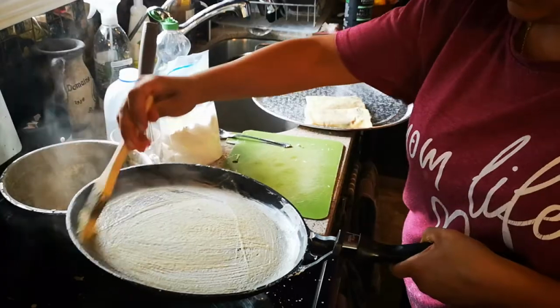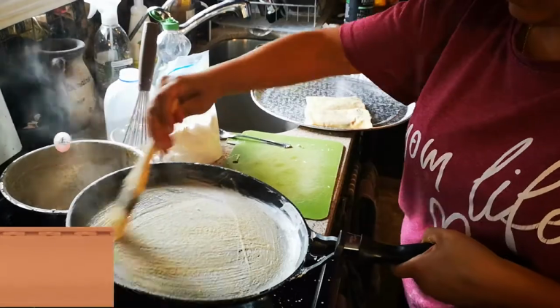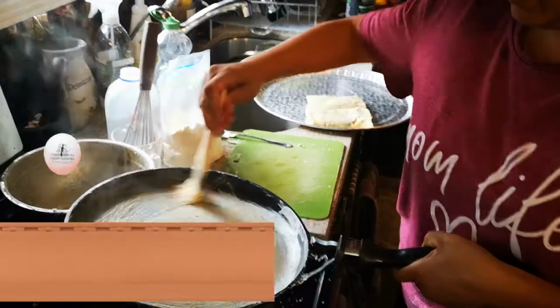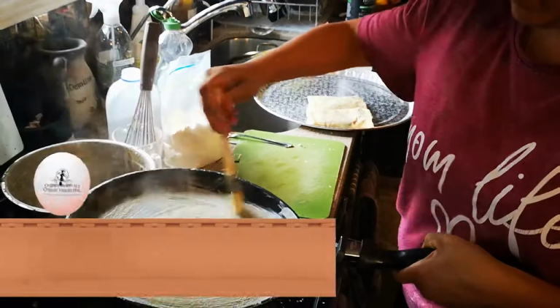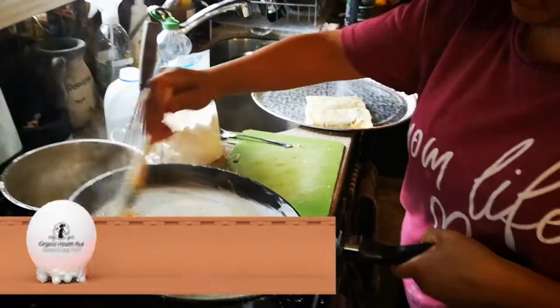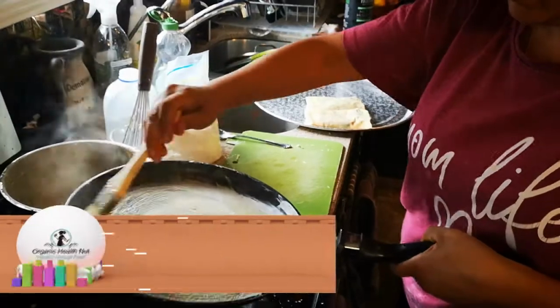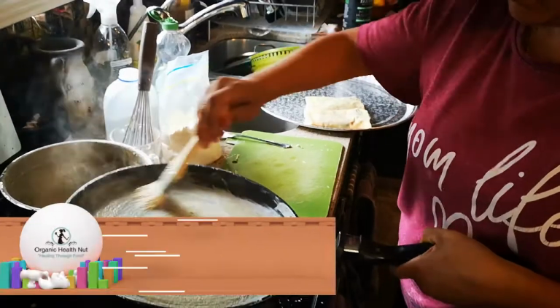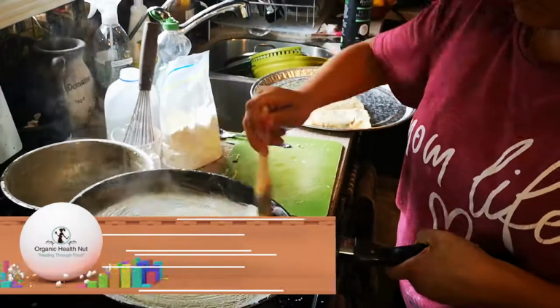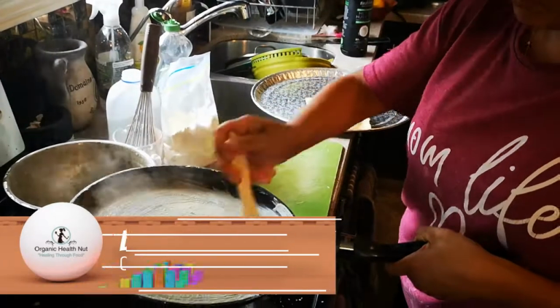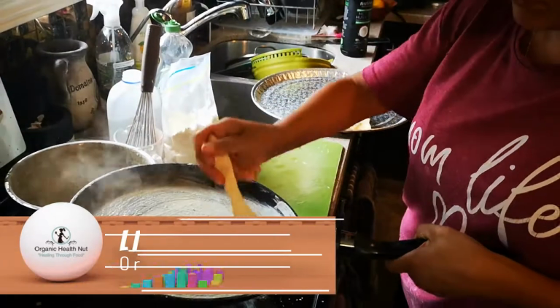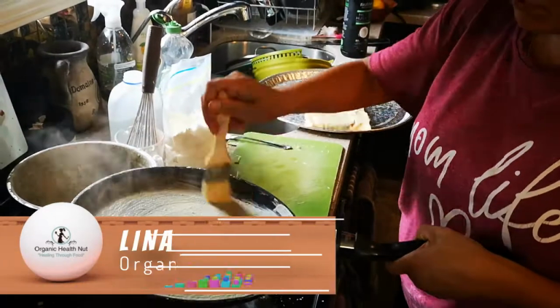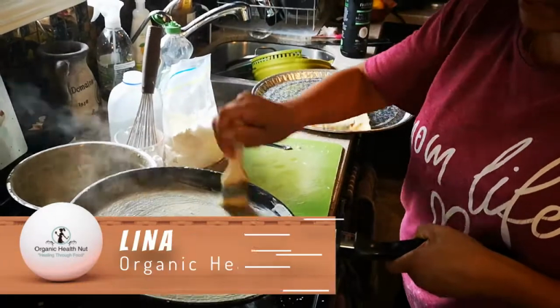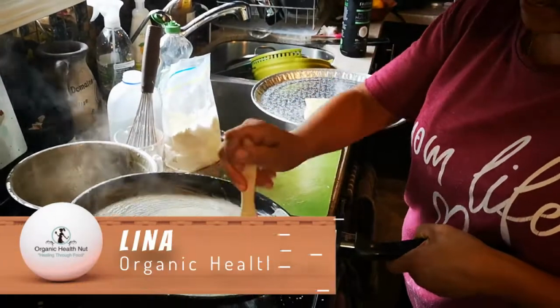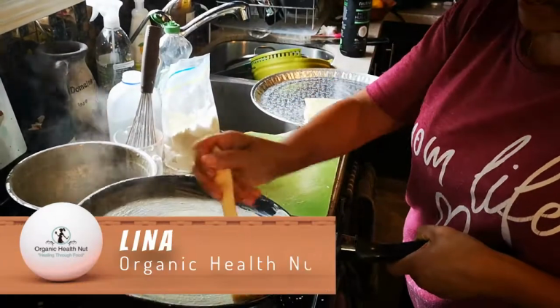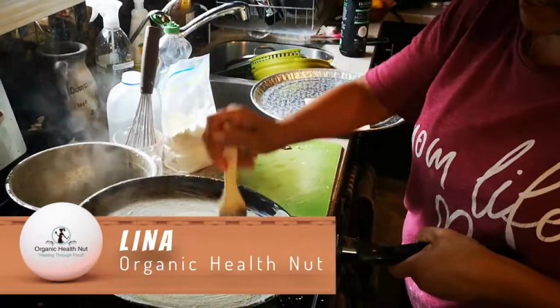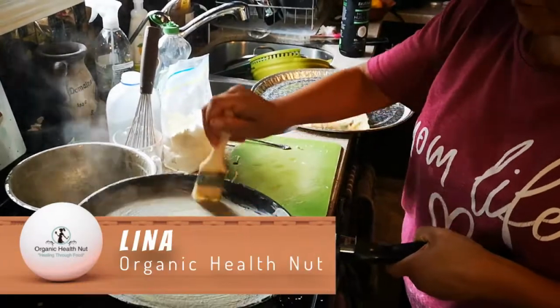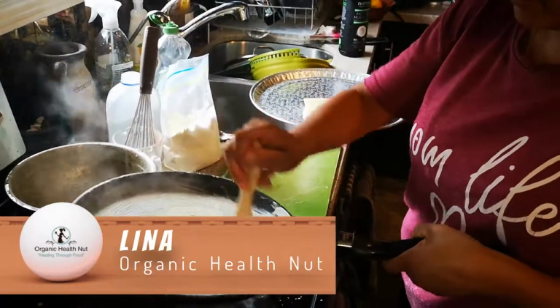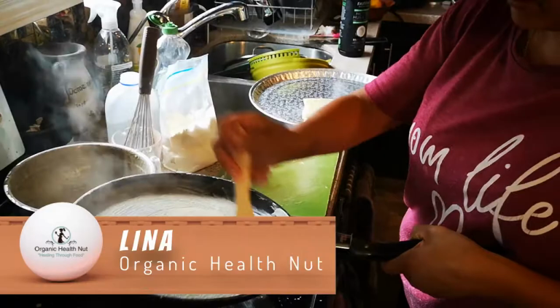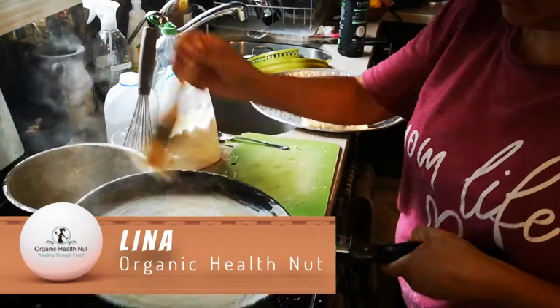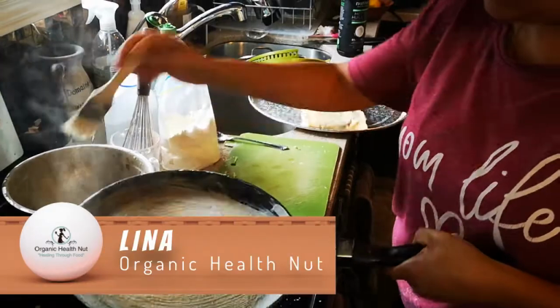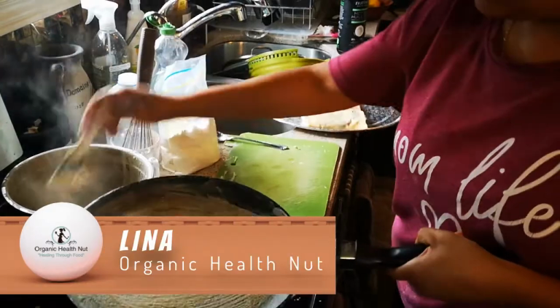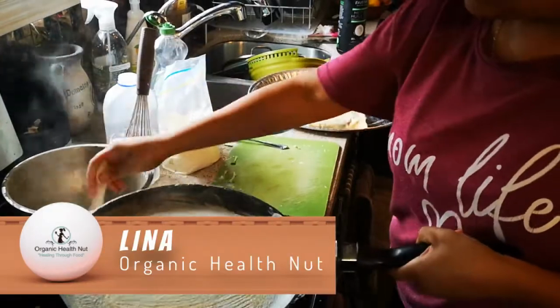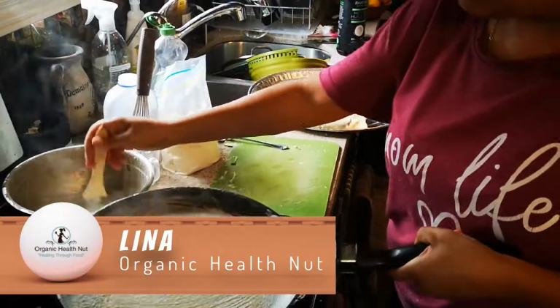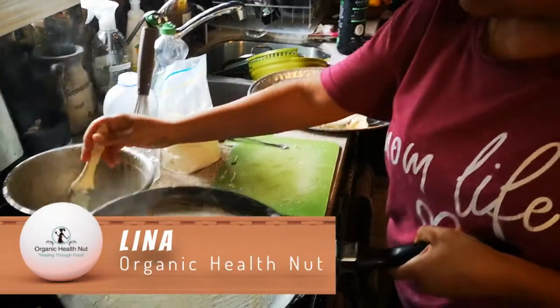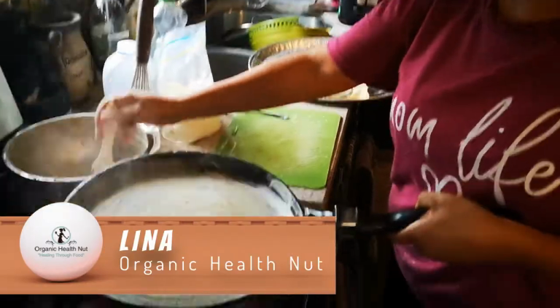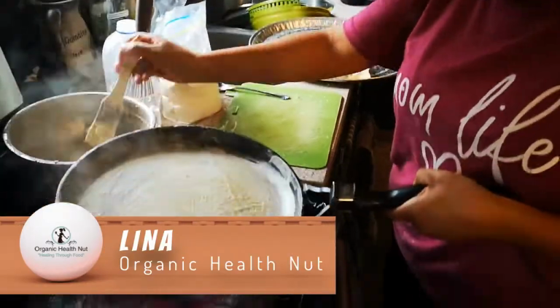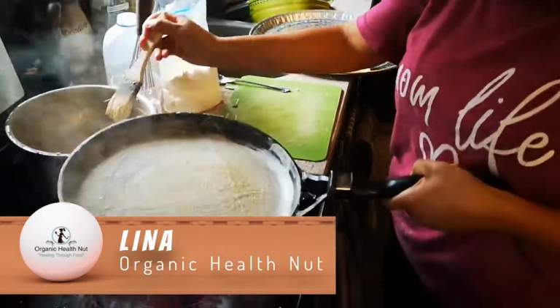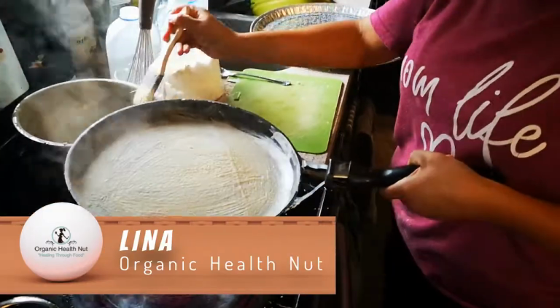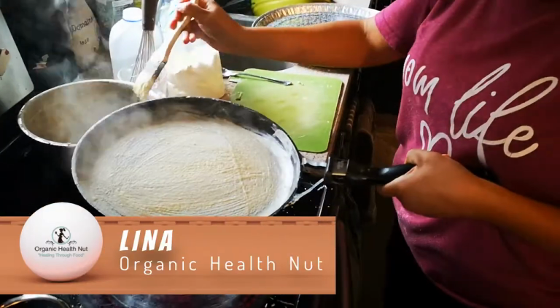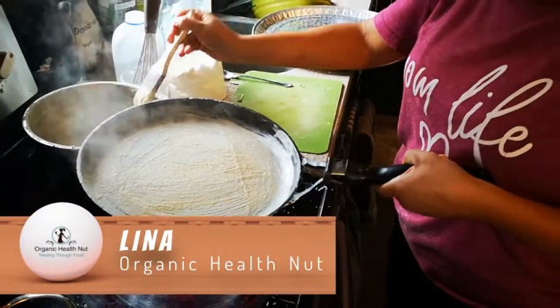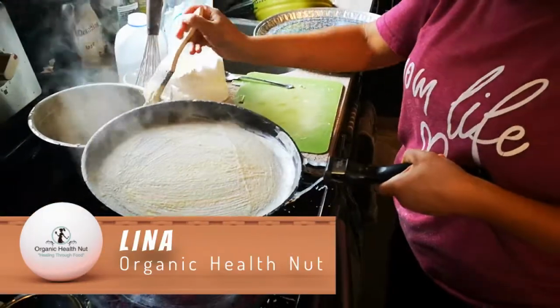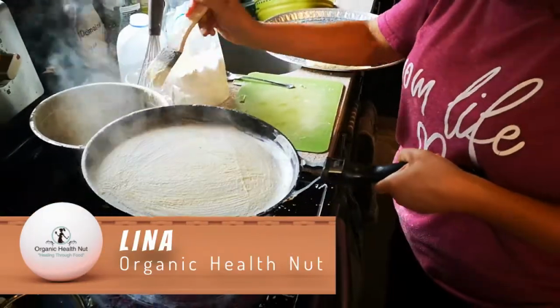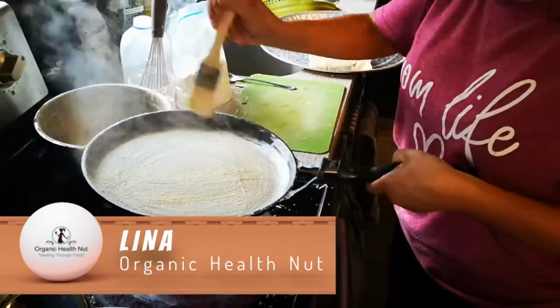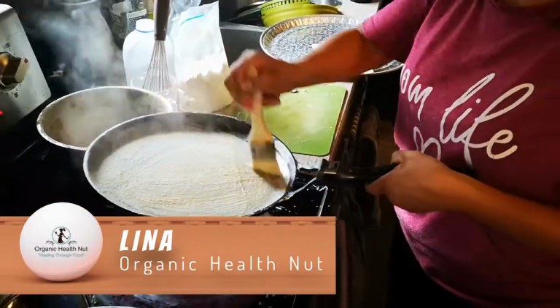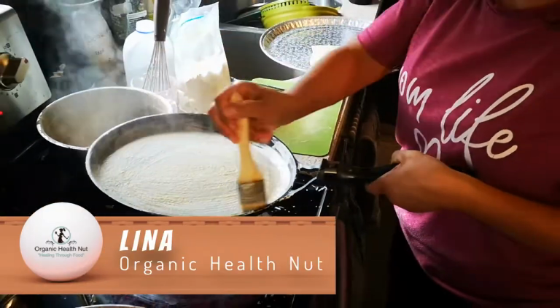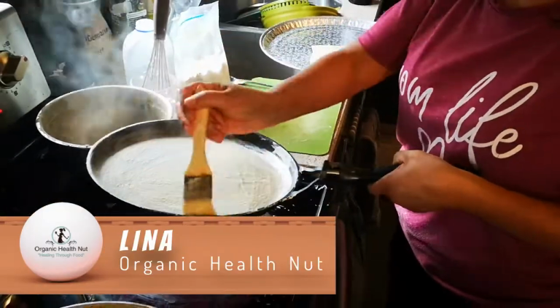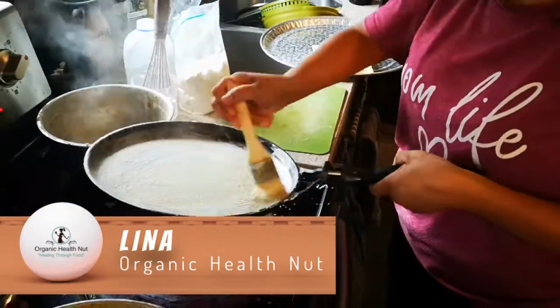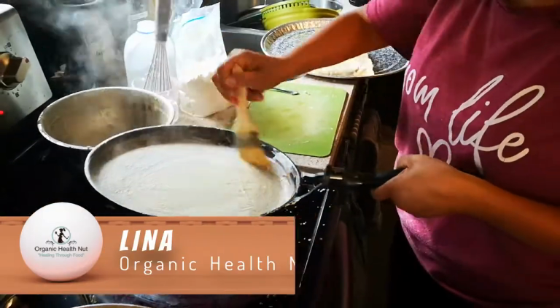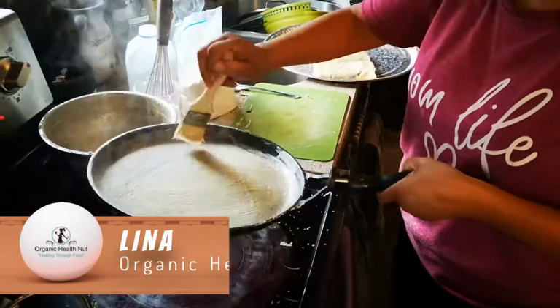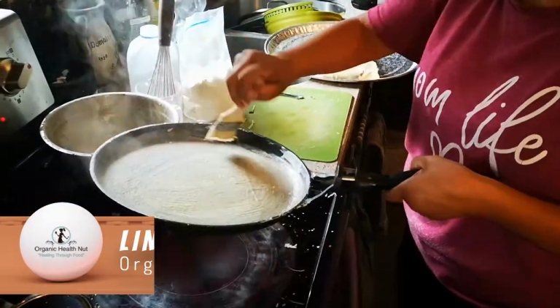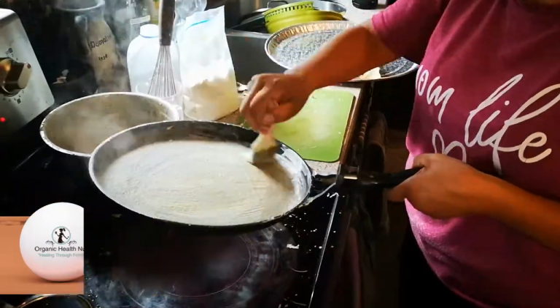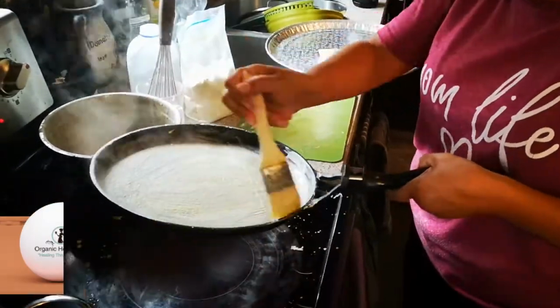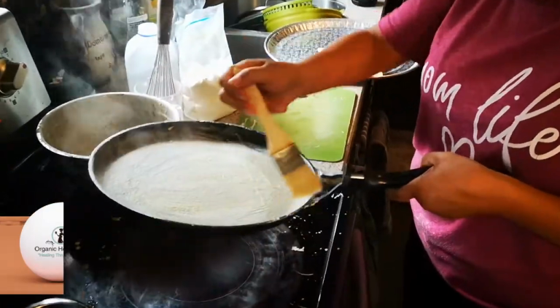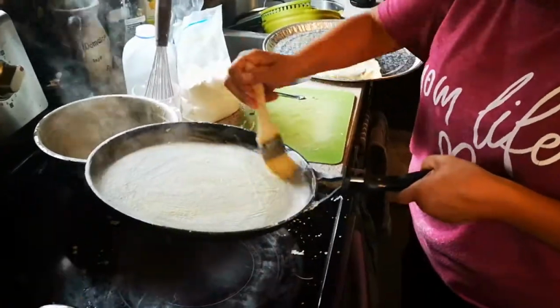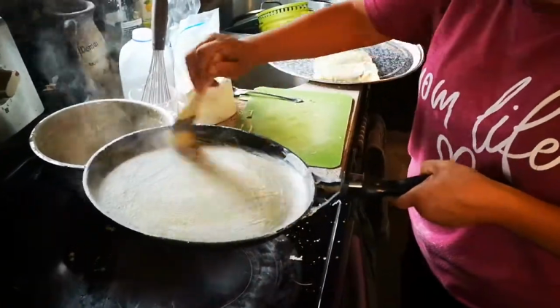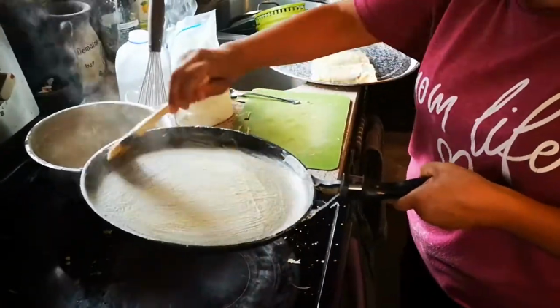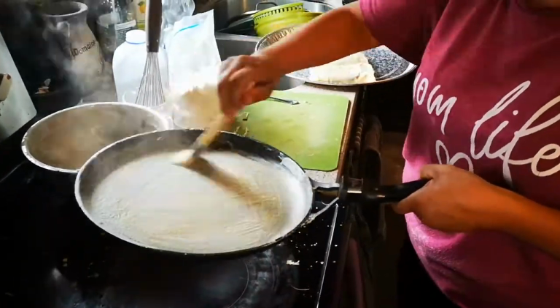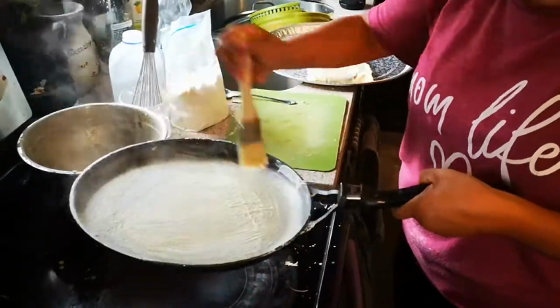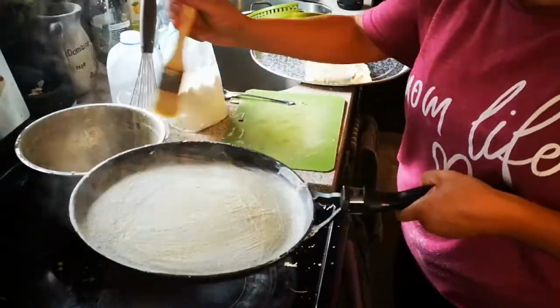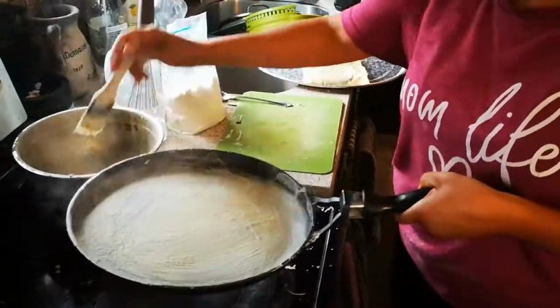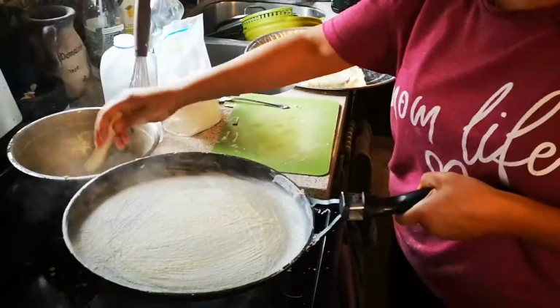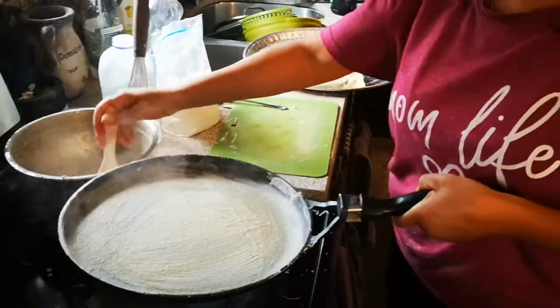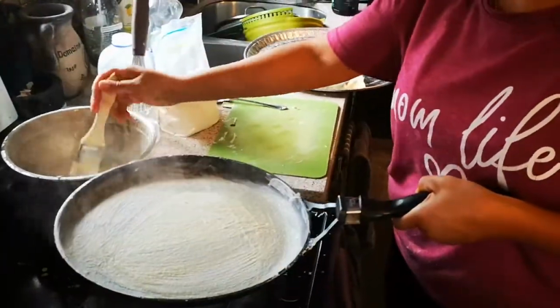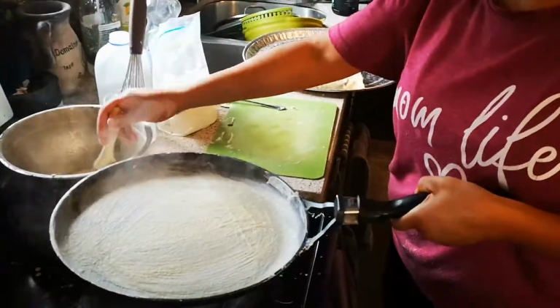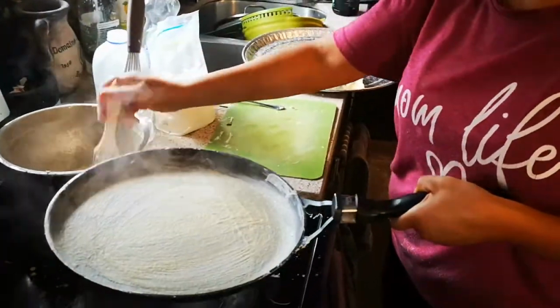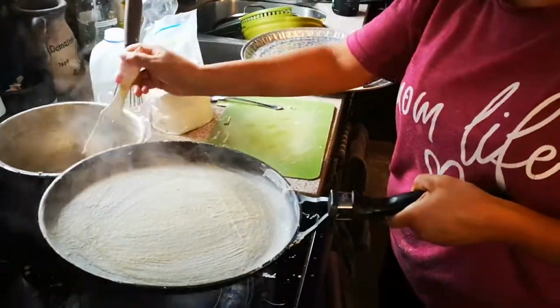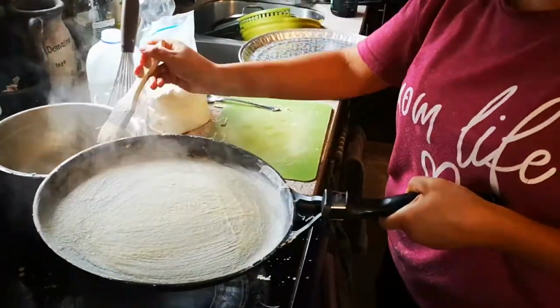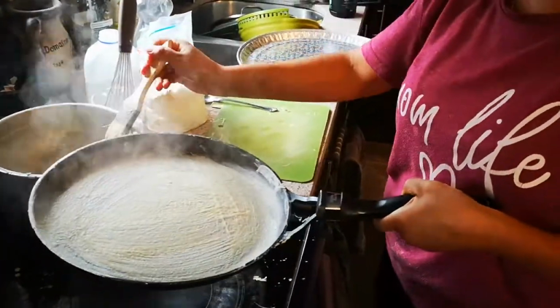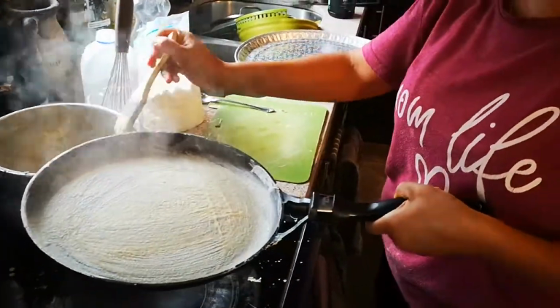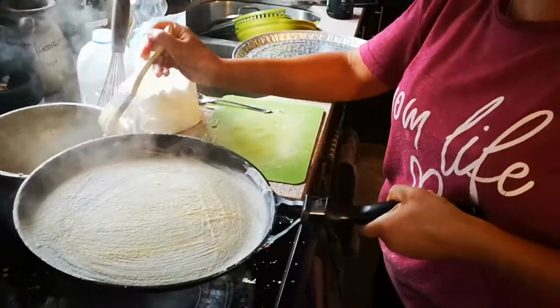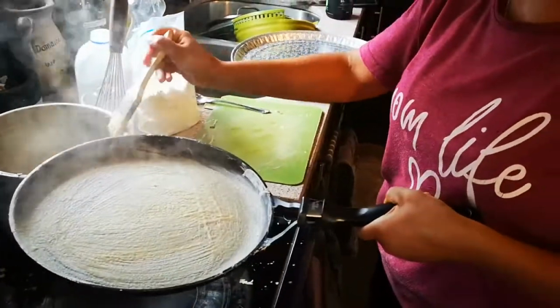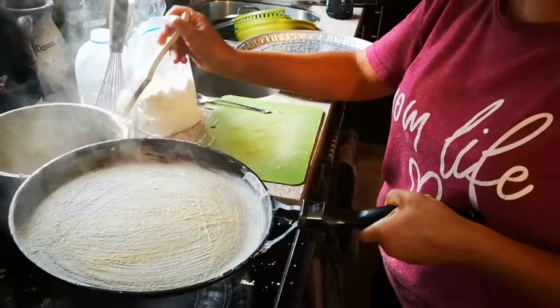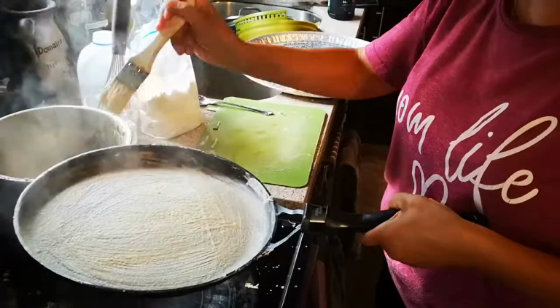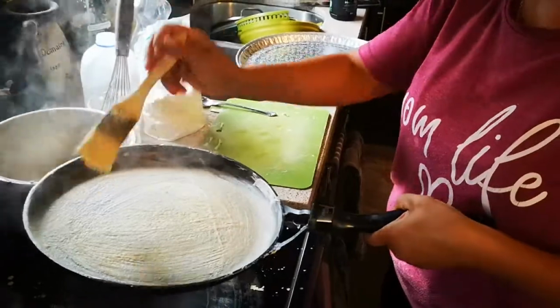Hi guys, welcome to Organic Health Nut. Before I explain what I'm doing, please subscribe to my channel and share it with your family and friends.